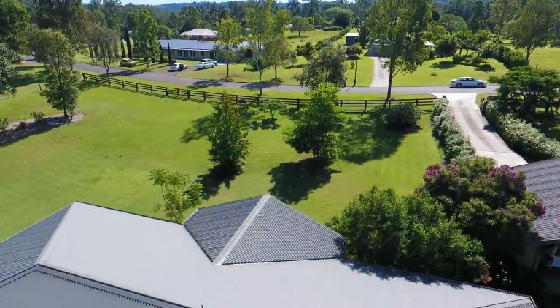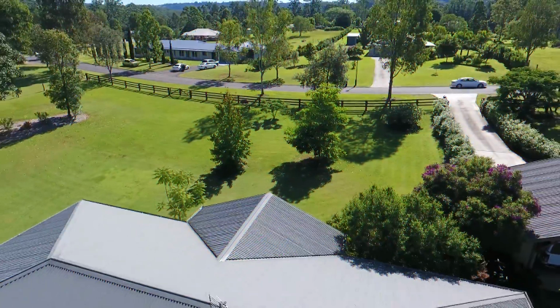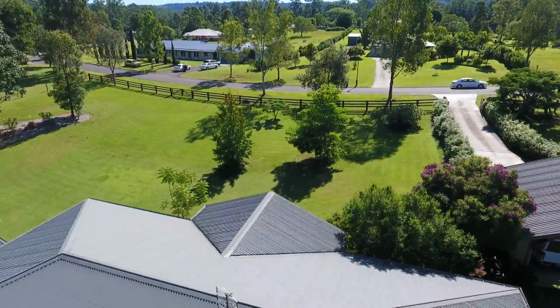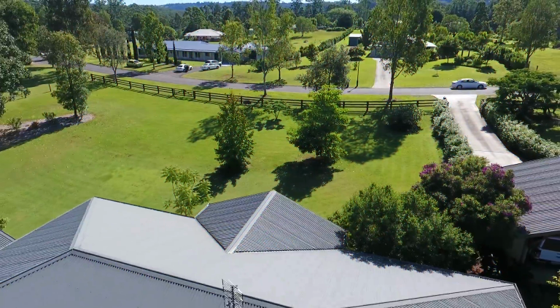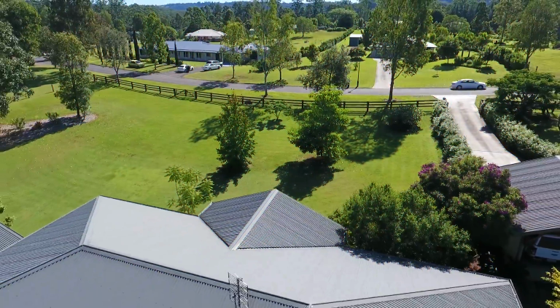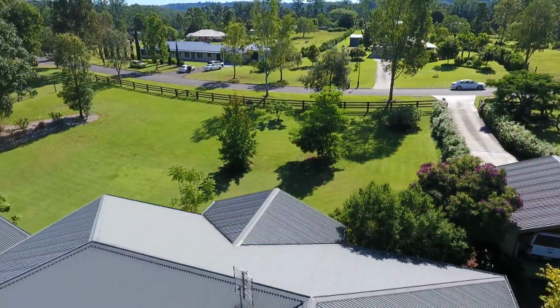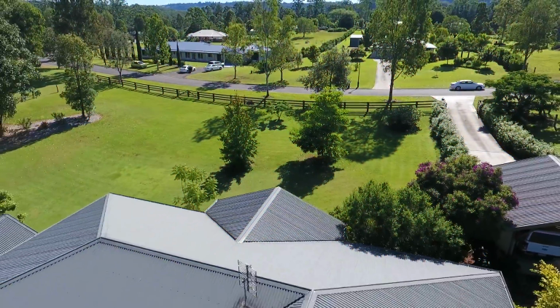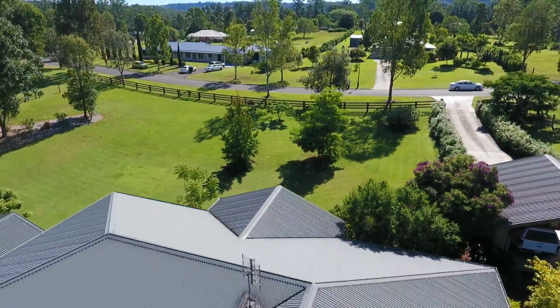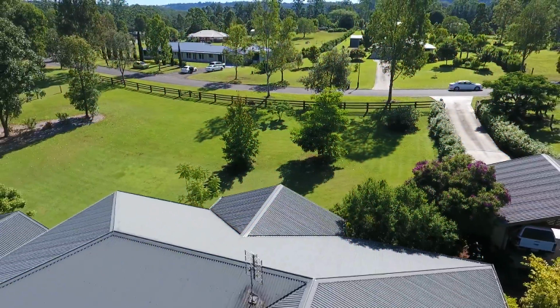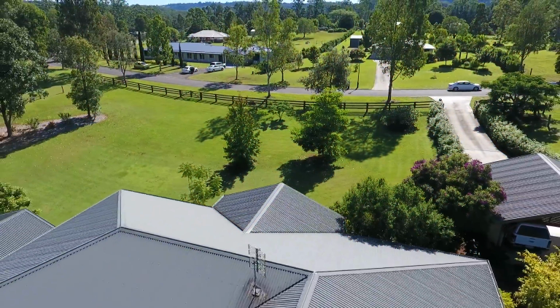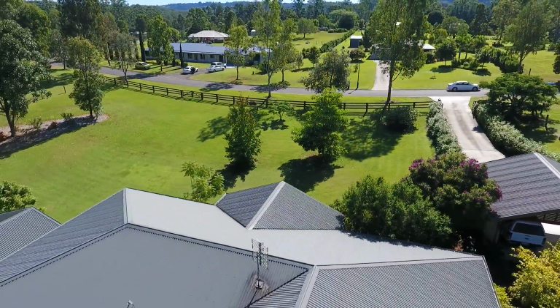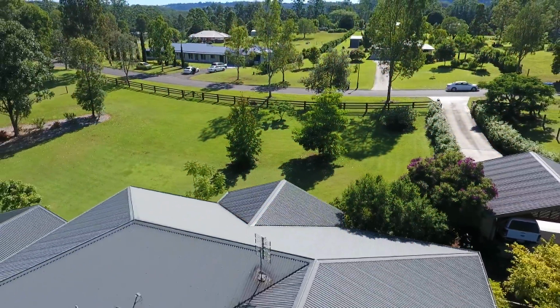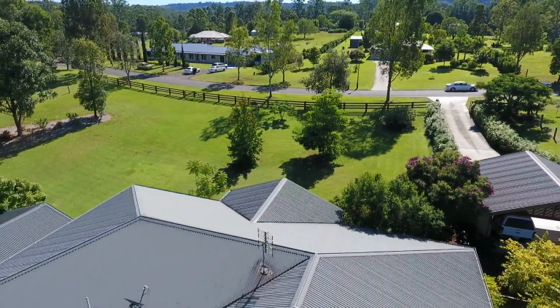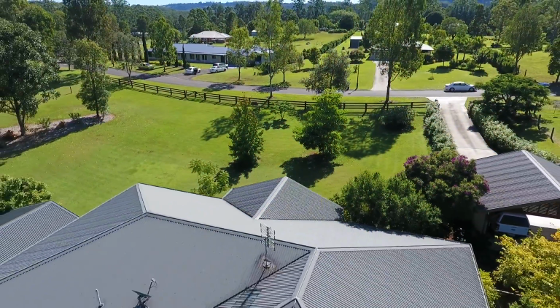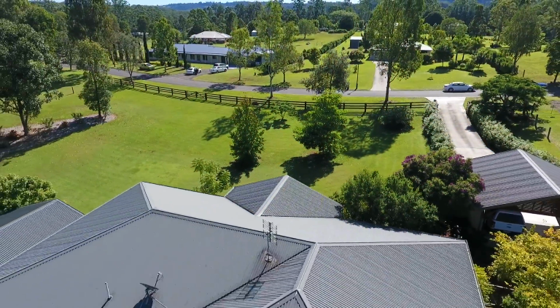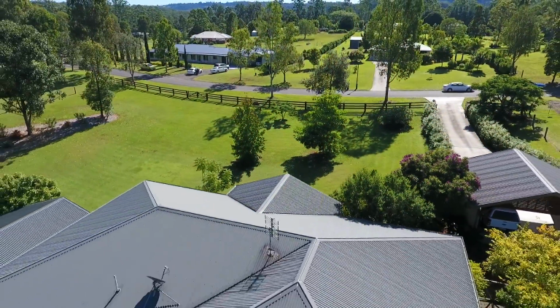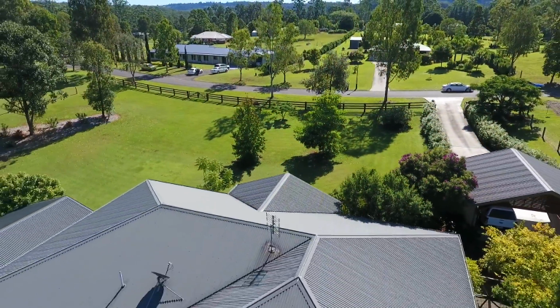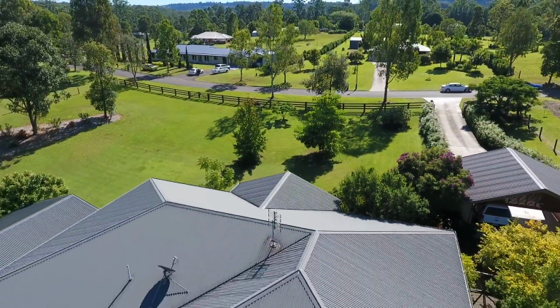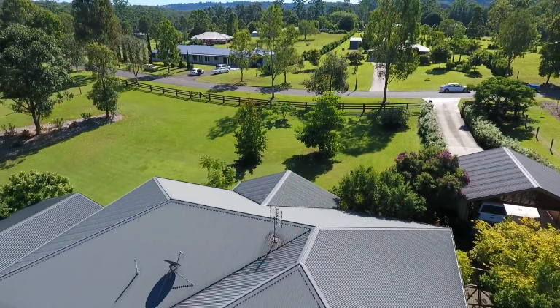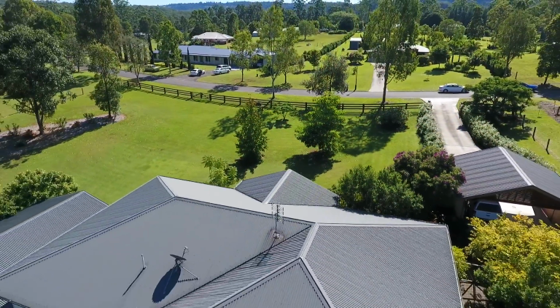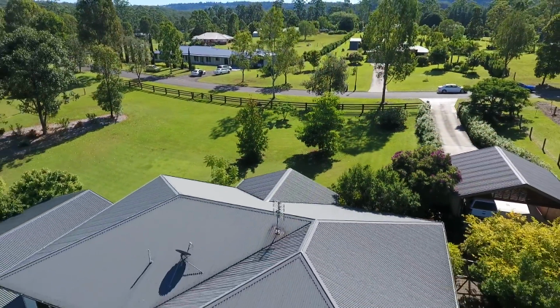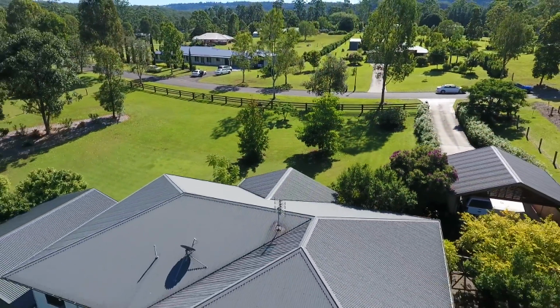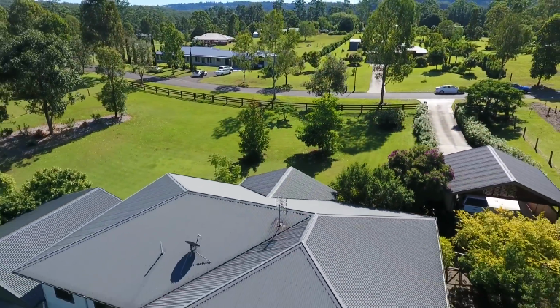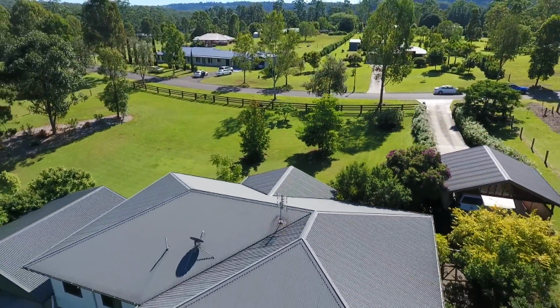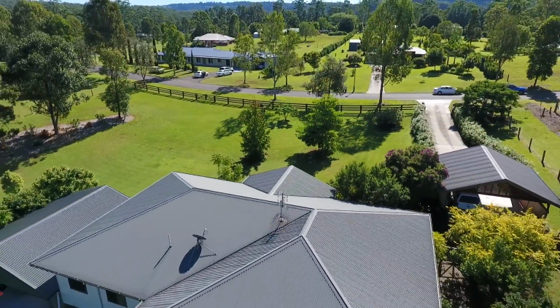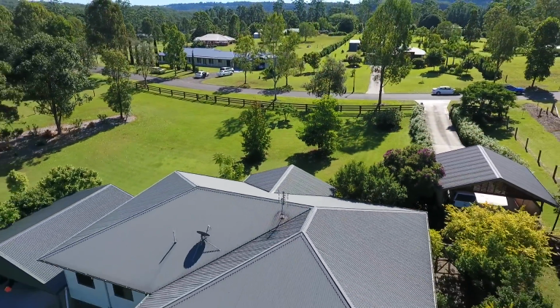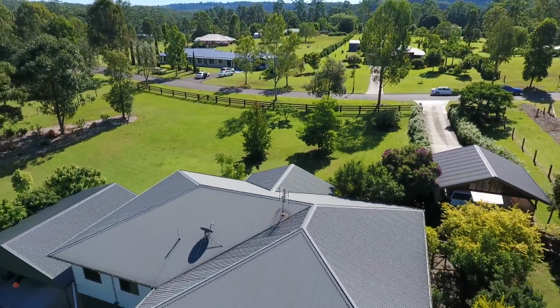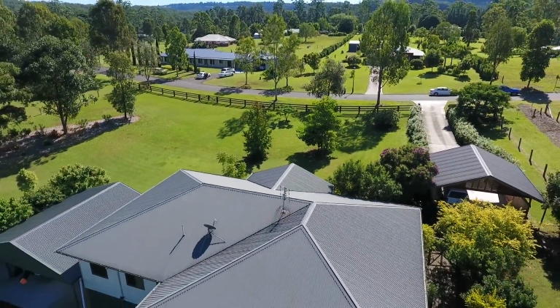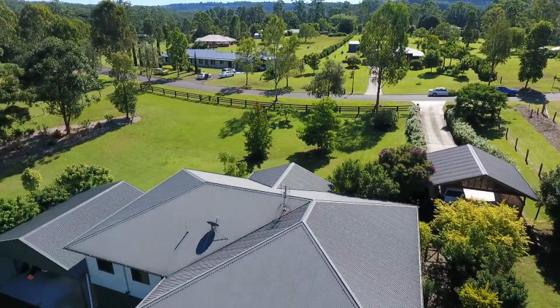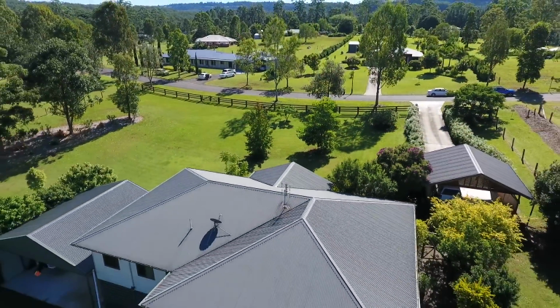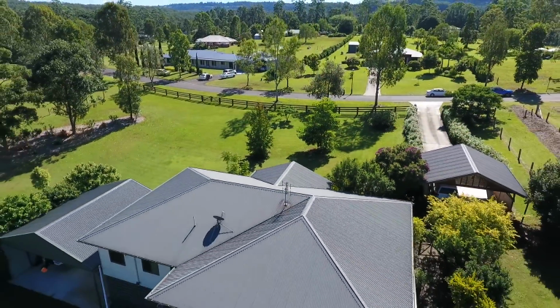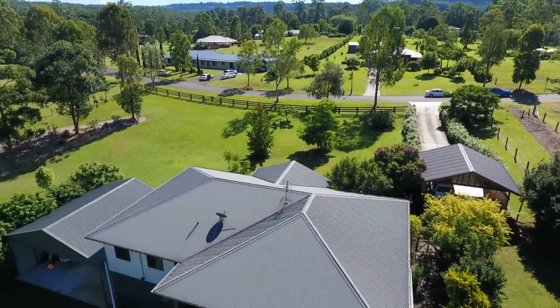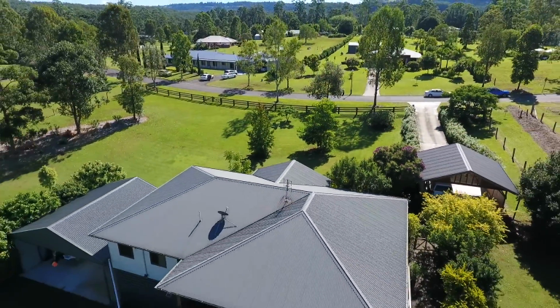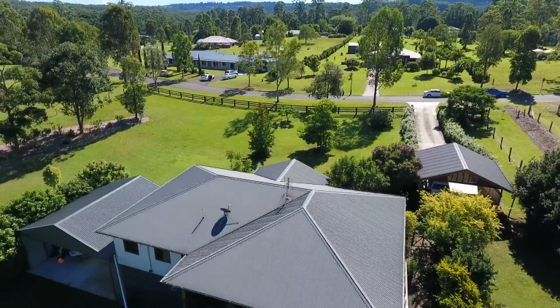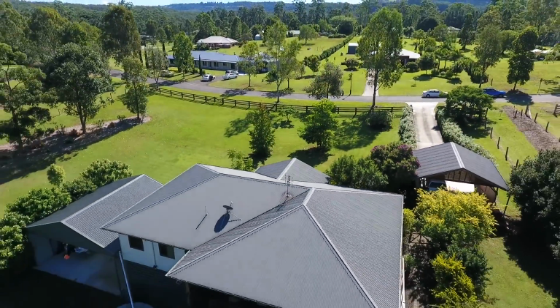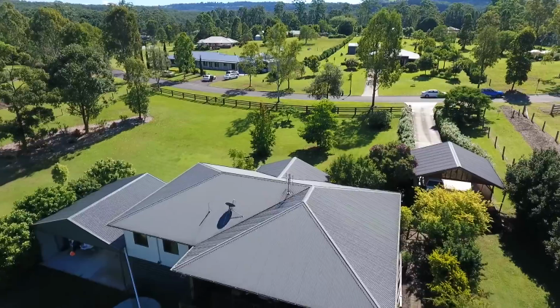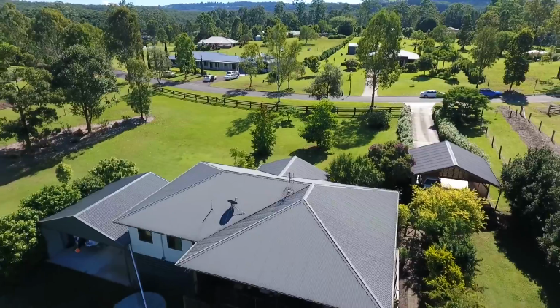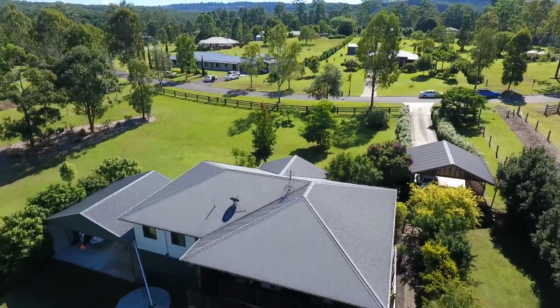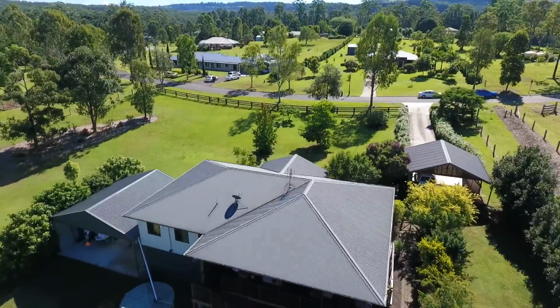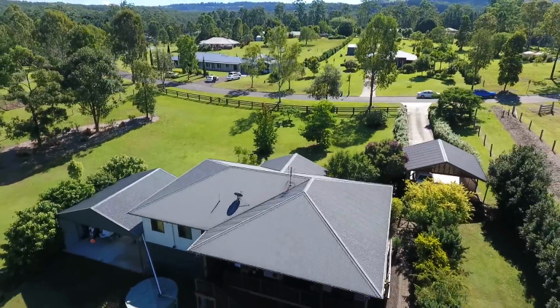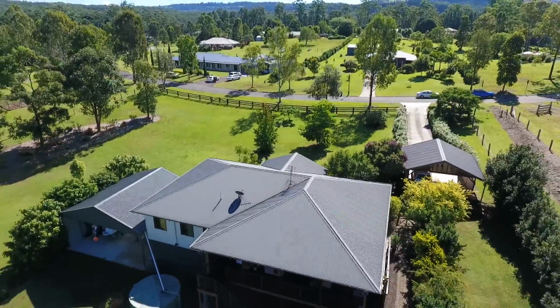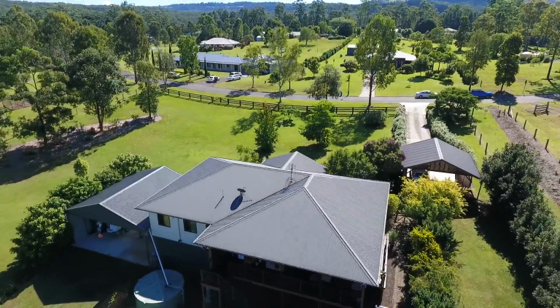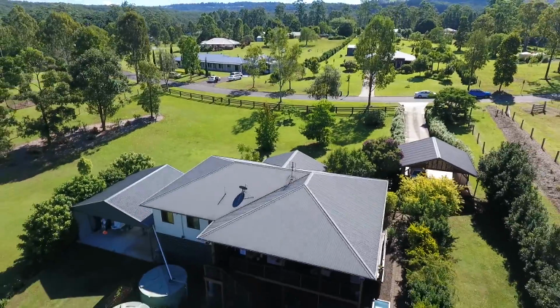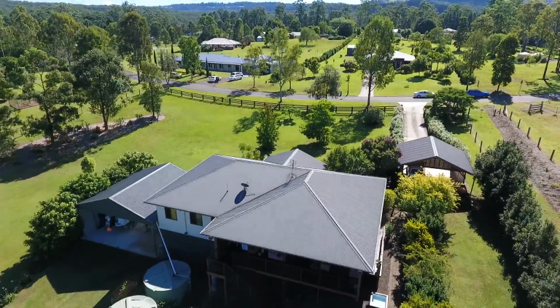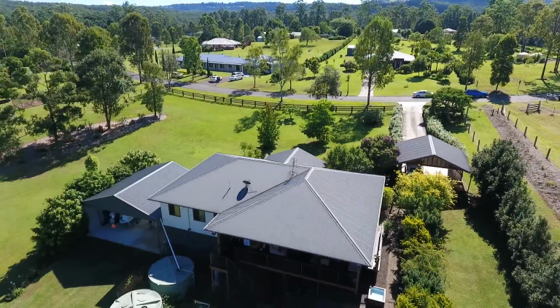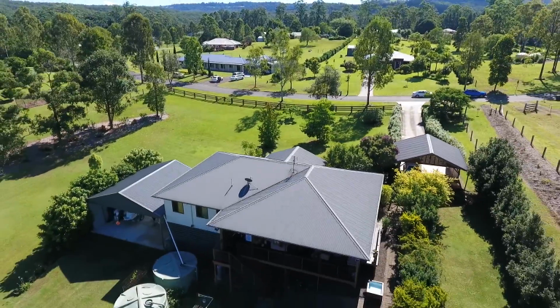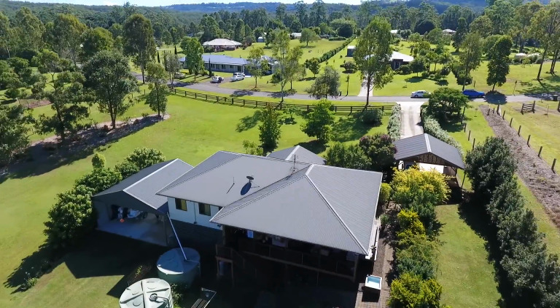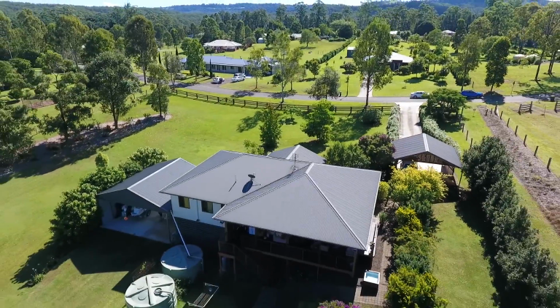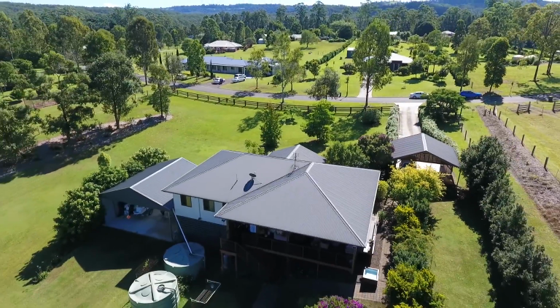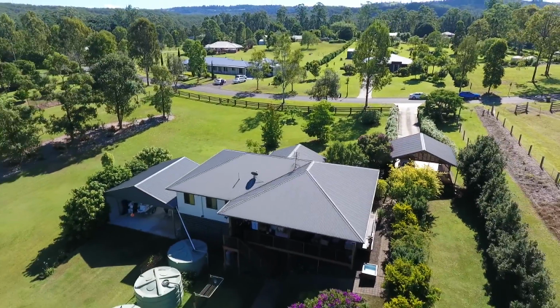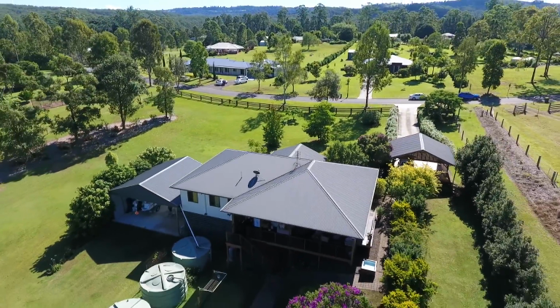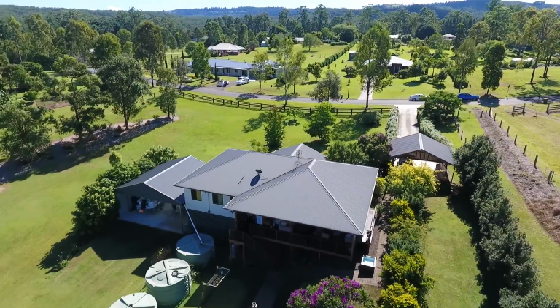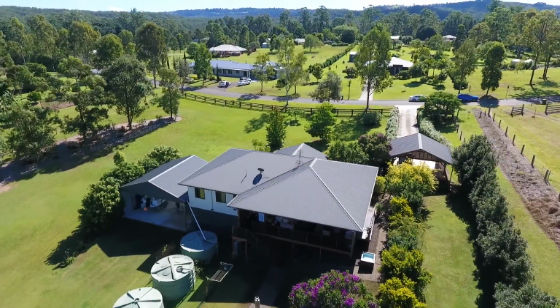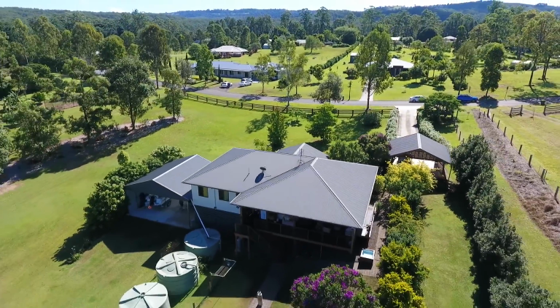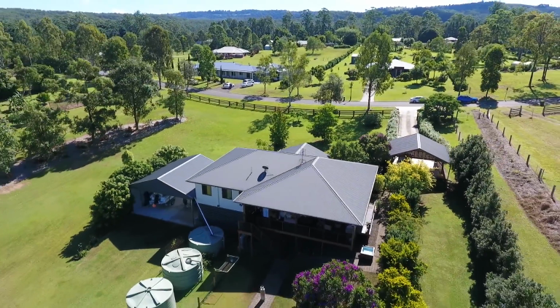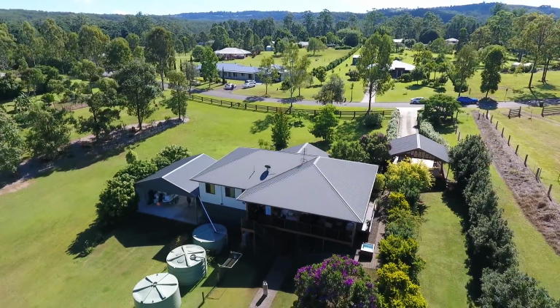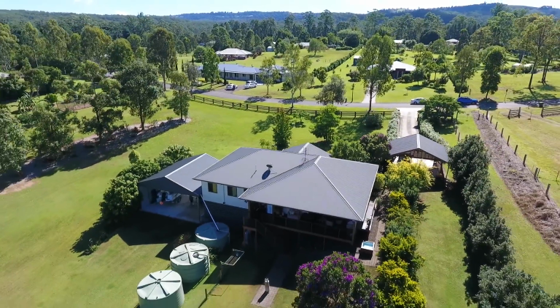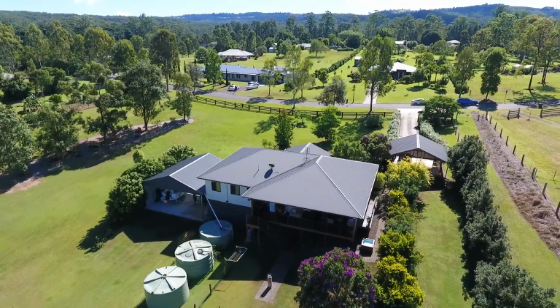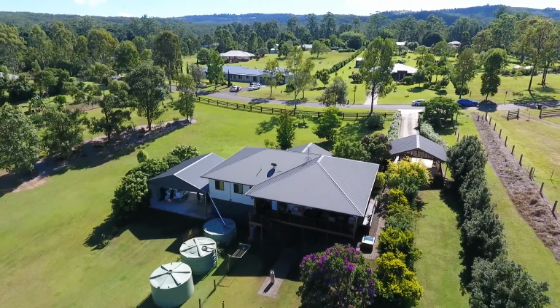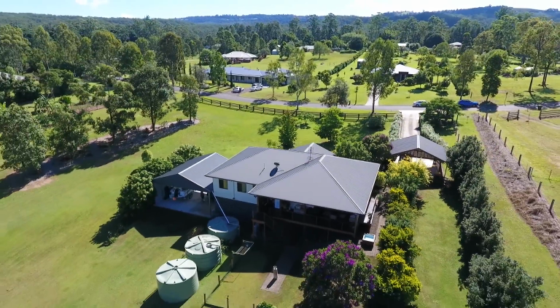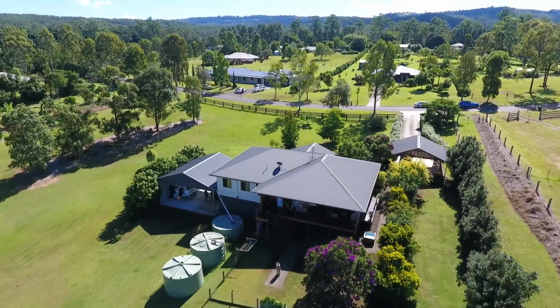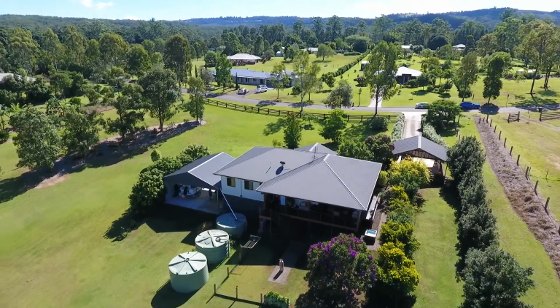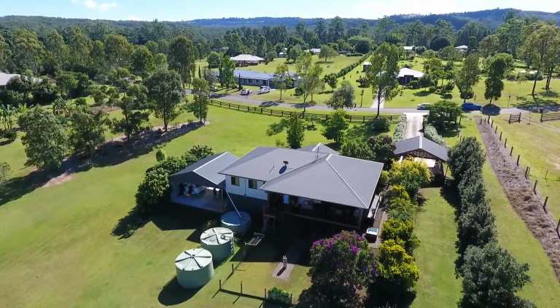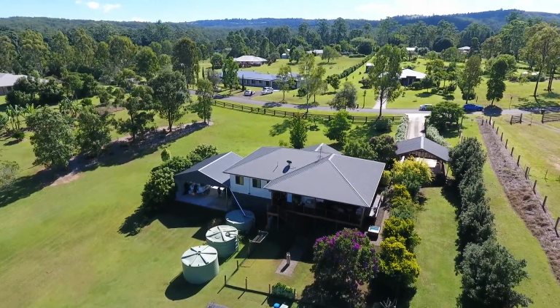If you would like to arrange an inspection of this premier property in Peachester, contact Theo Gregoriou from Ray White, Eerwah.